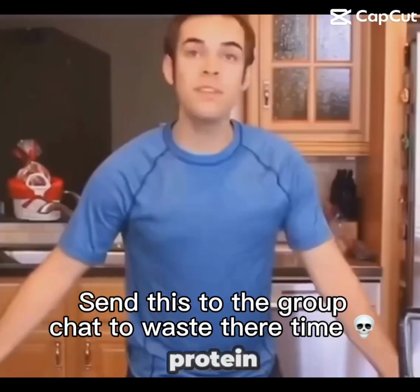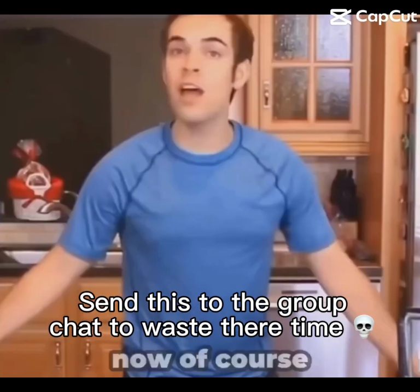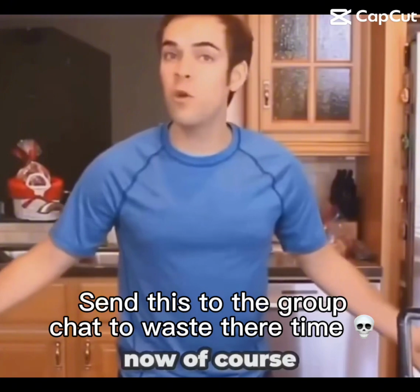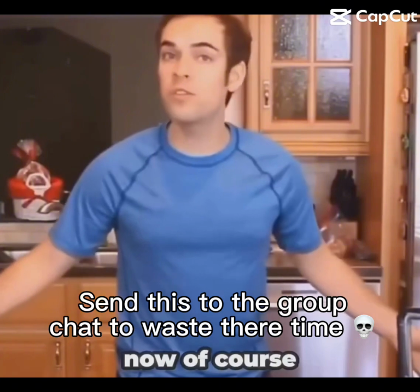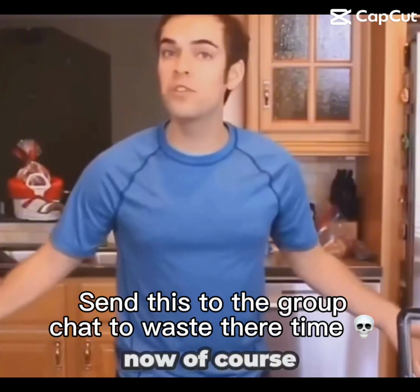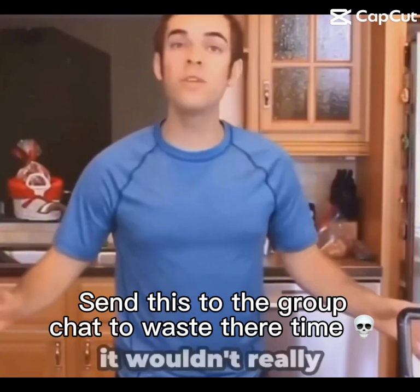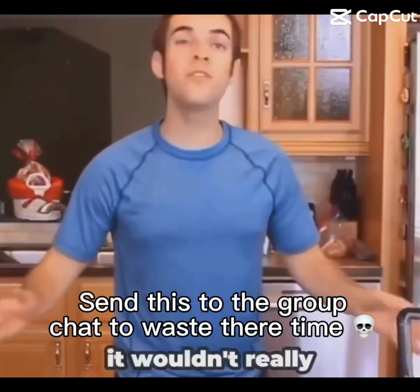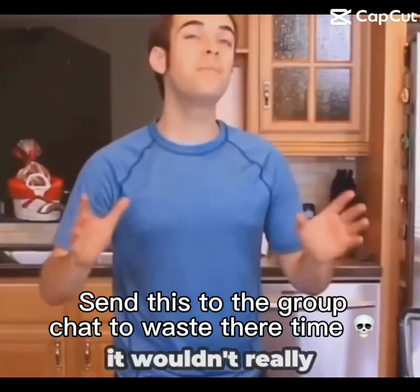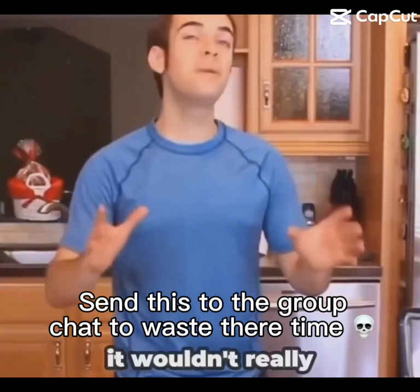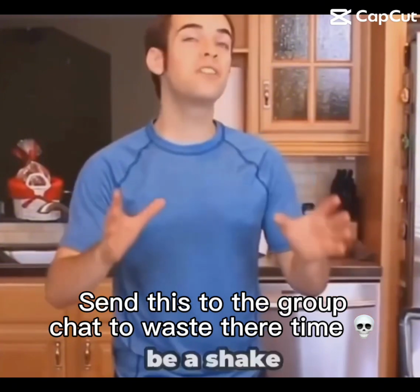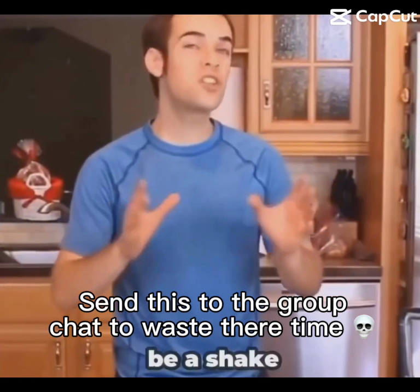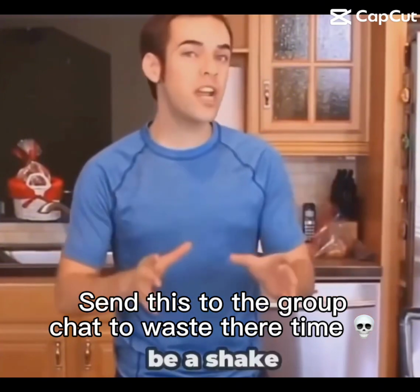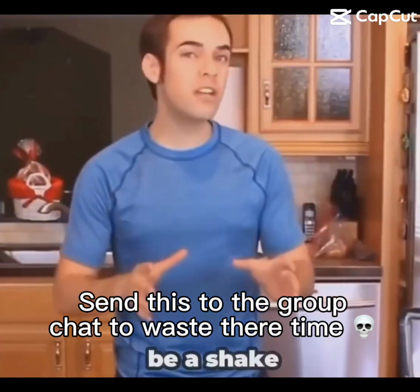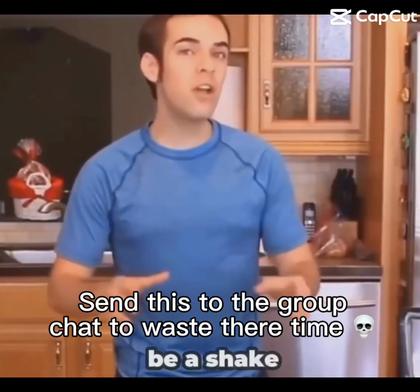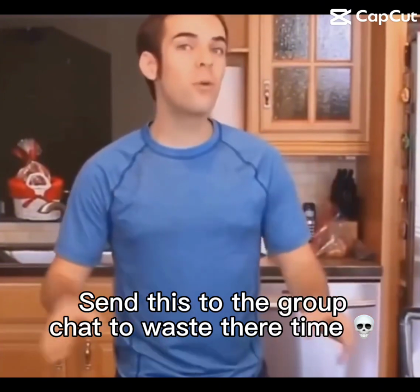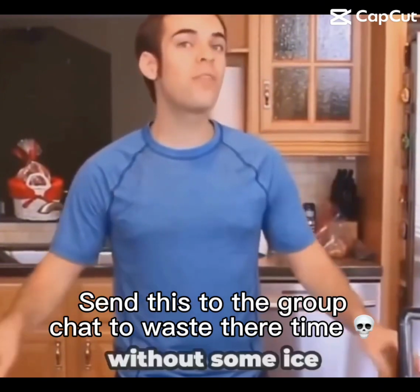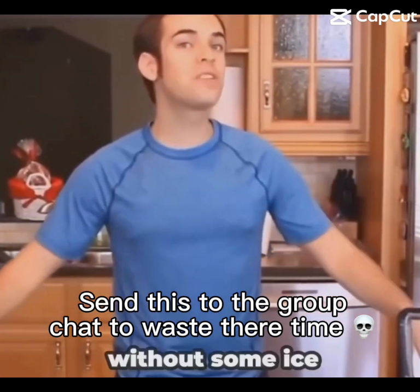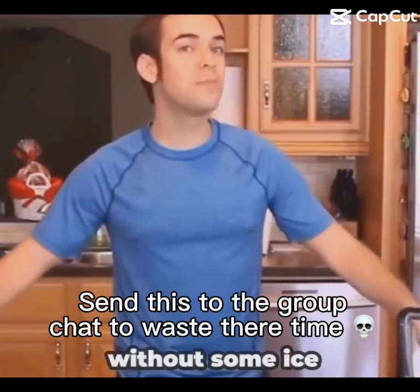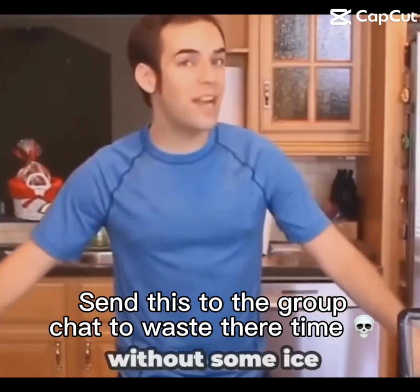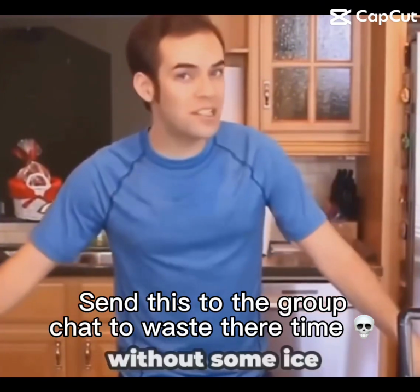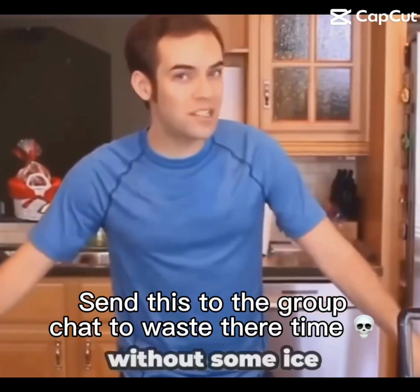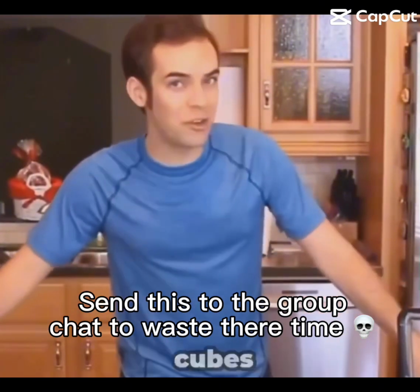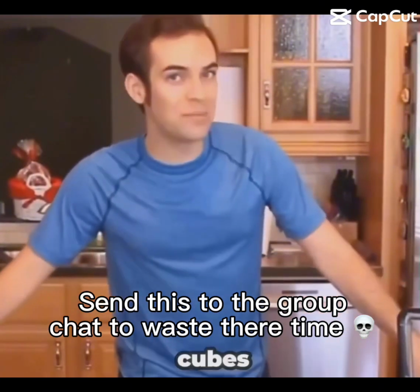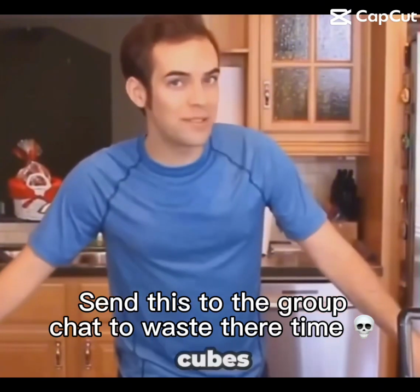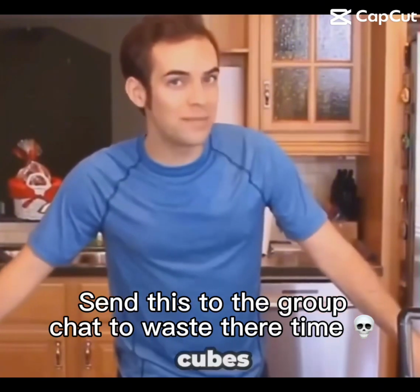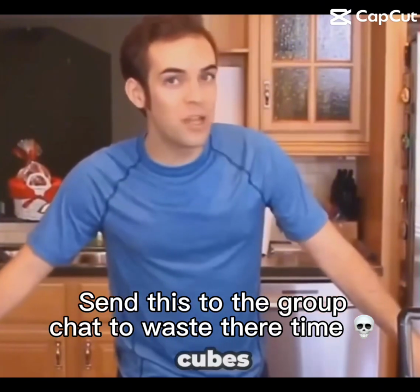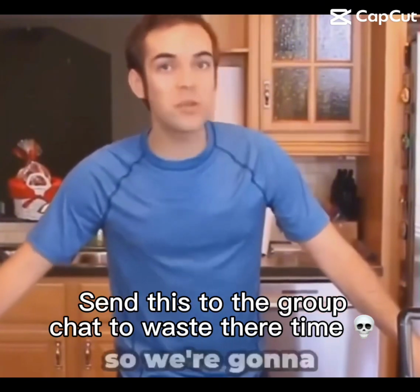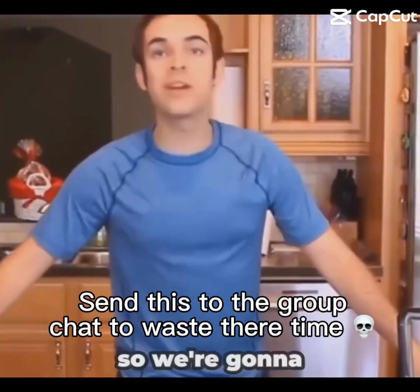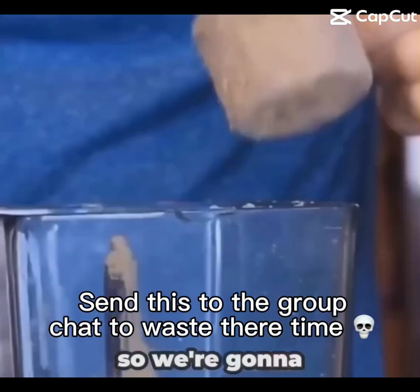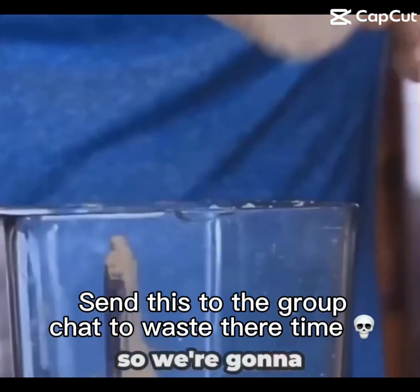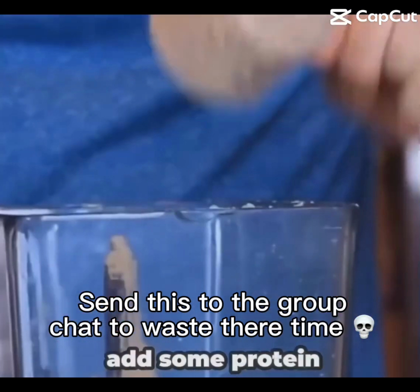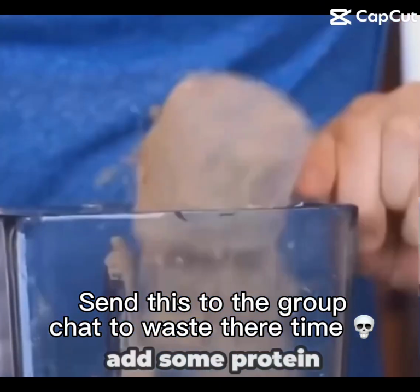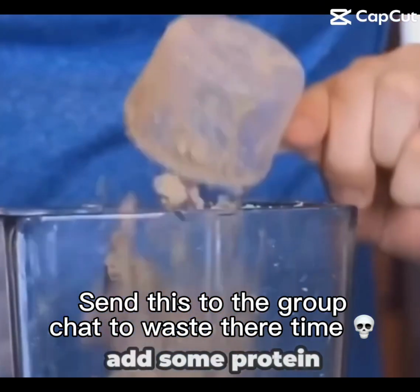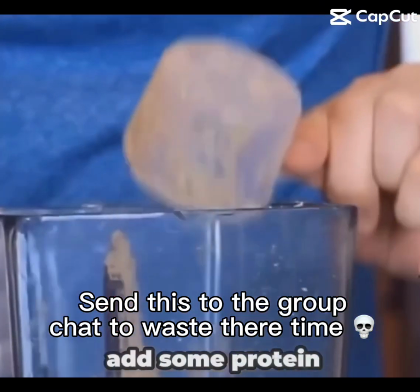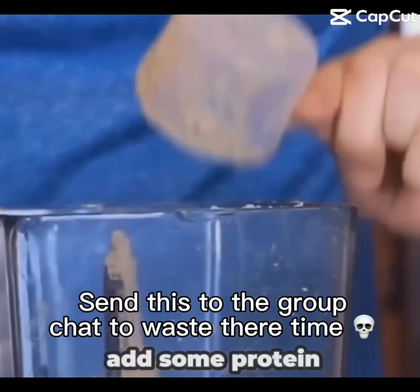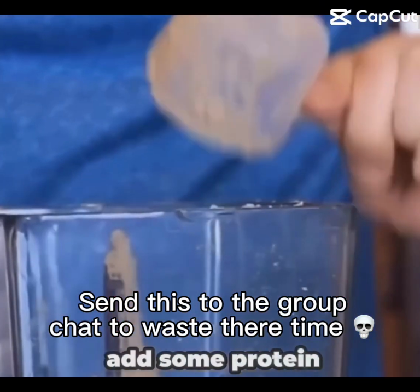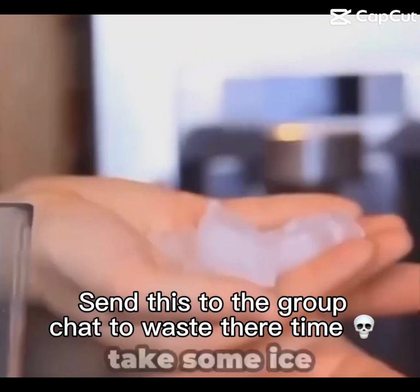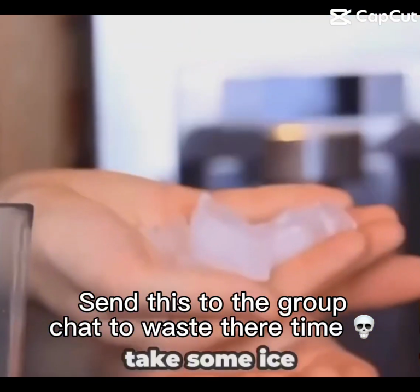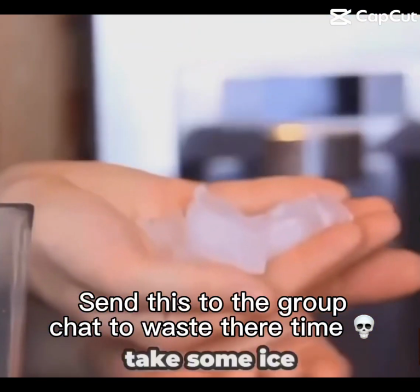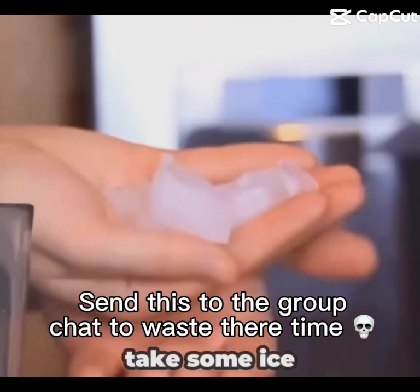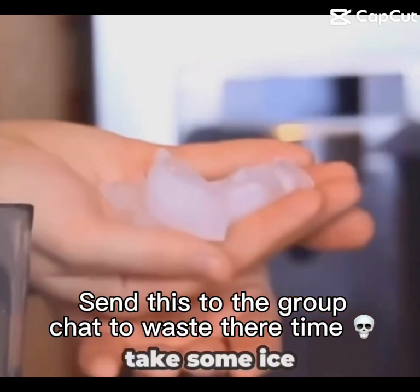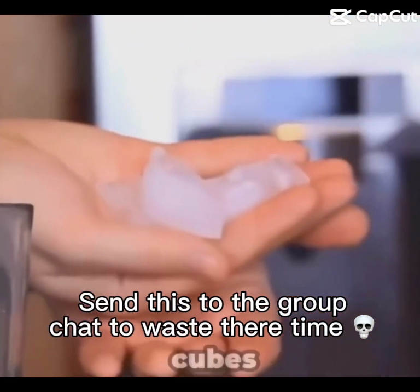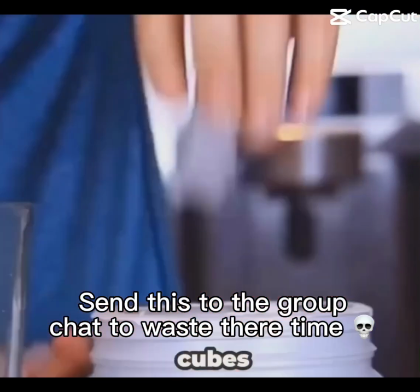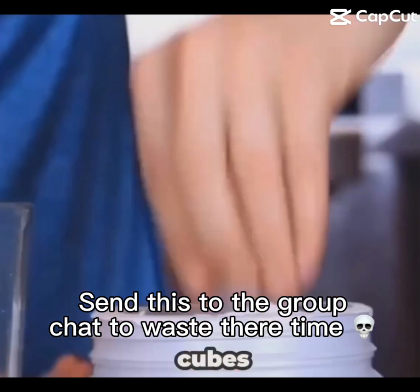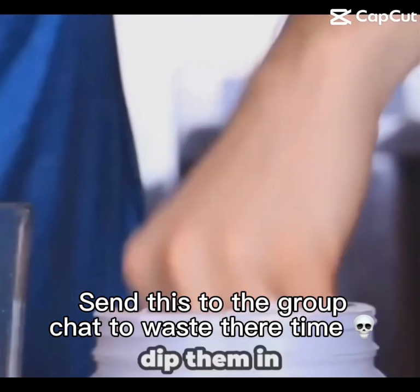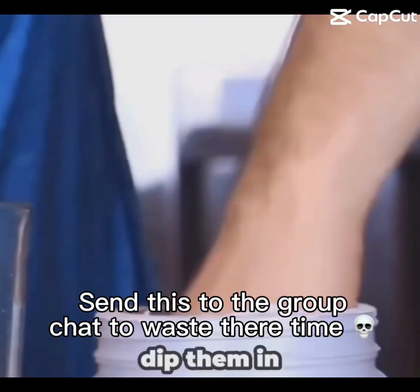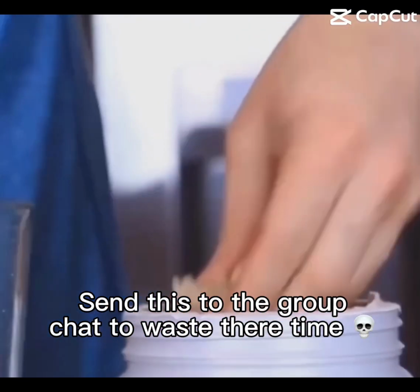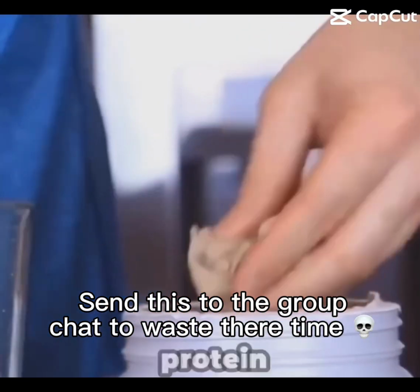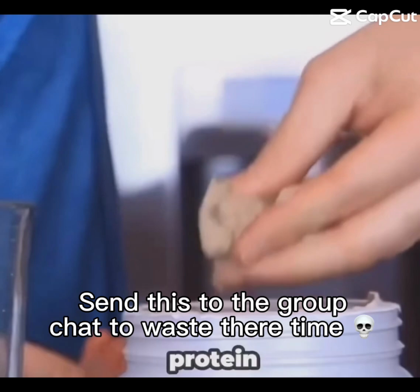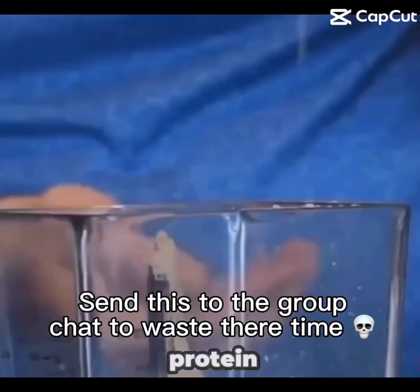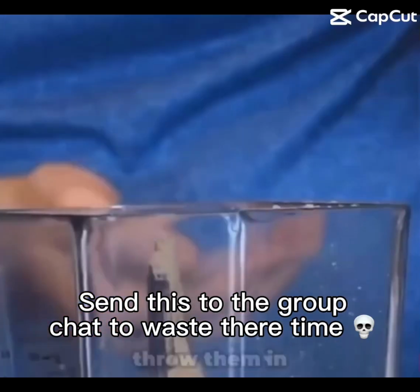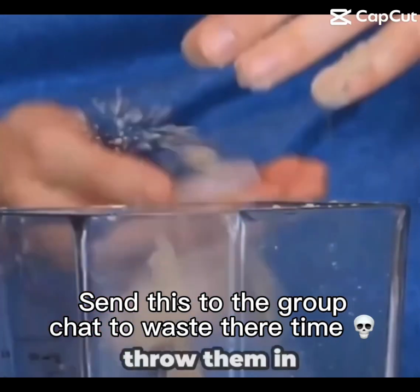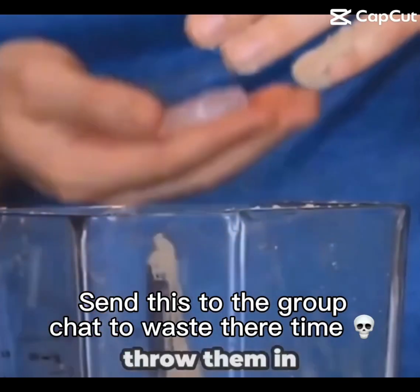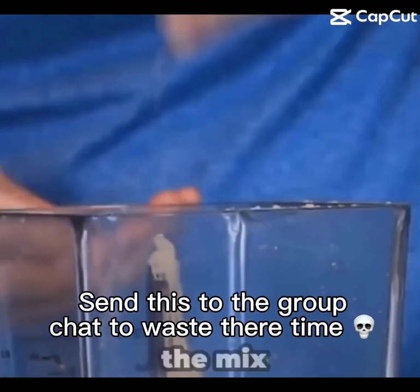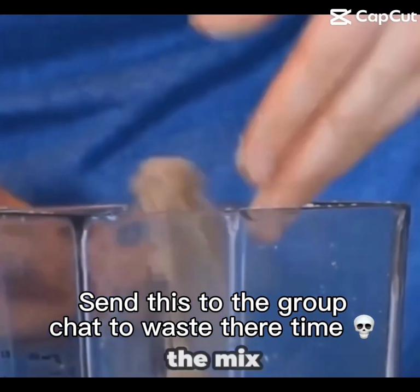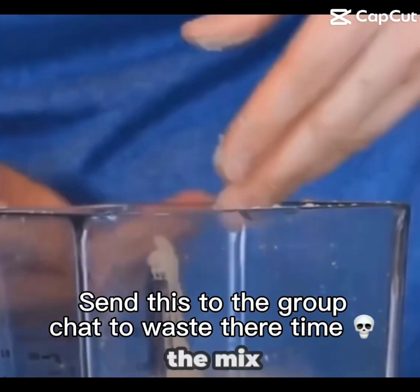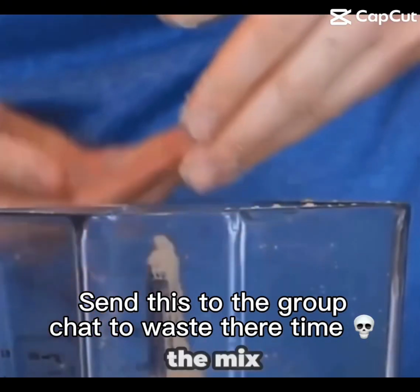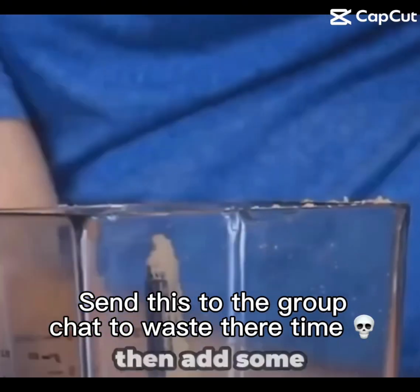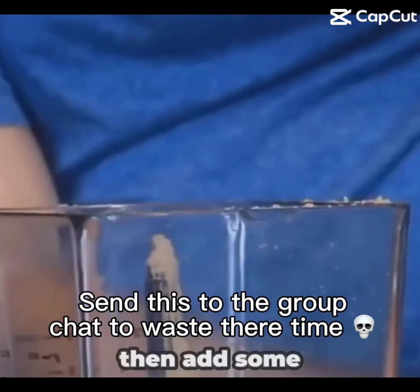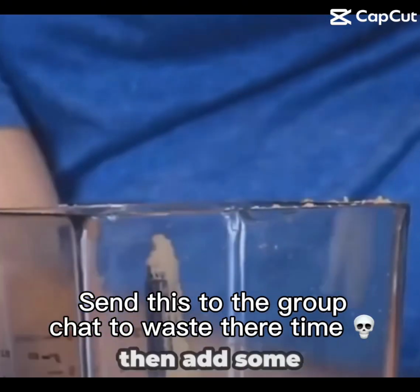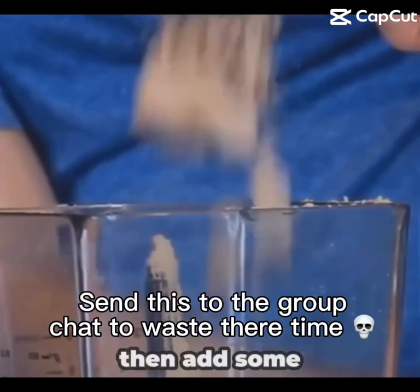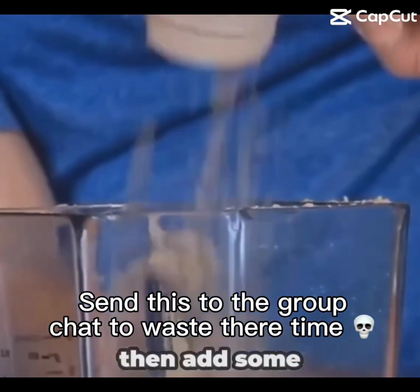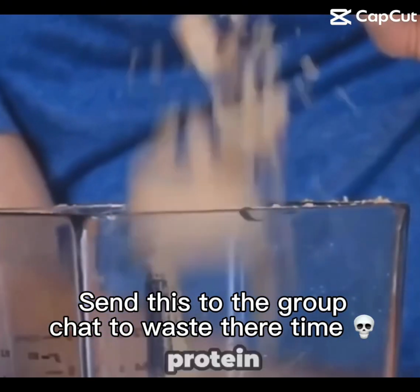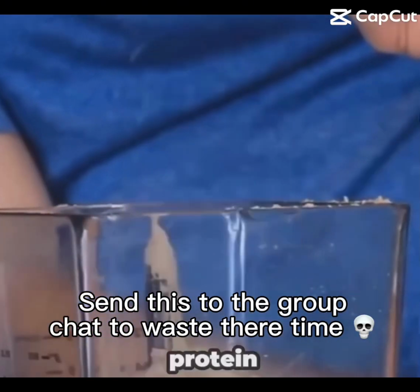Now of course, it wouldn't really be a shake without some ice cubes. So we're going to add some protein, take some ice cubes, dip them in protein, throw them in the mix, then add some protein.